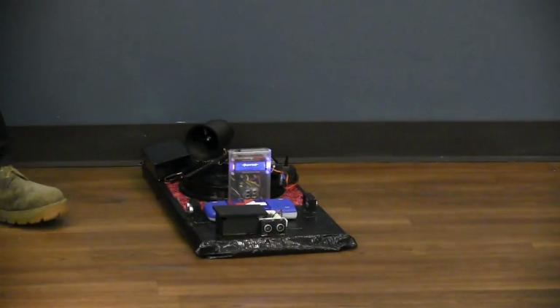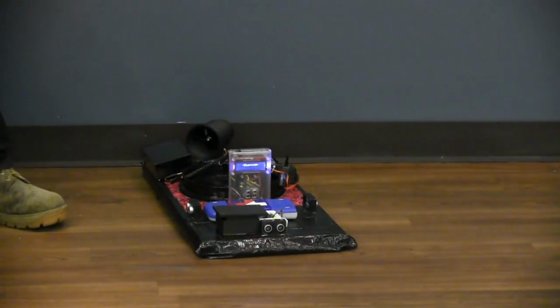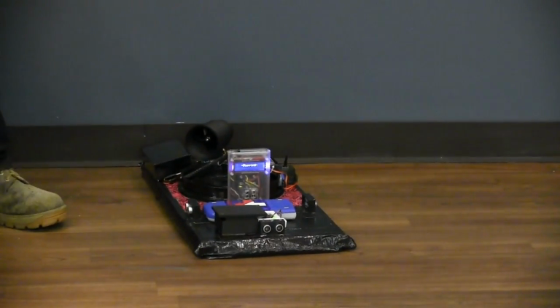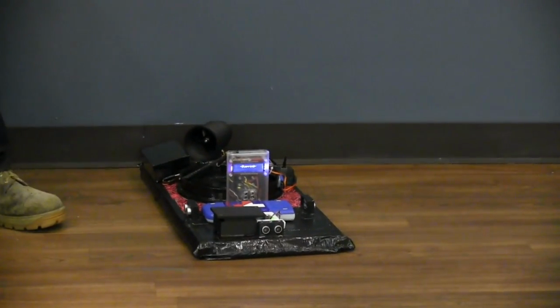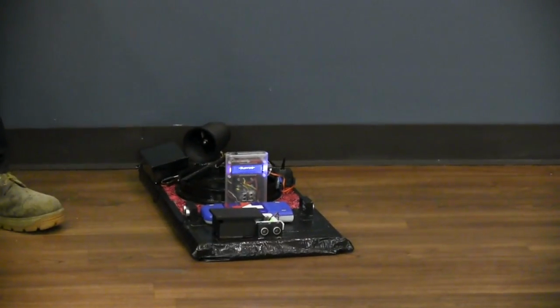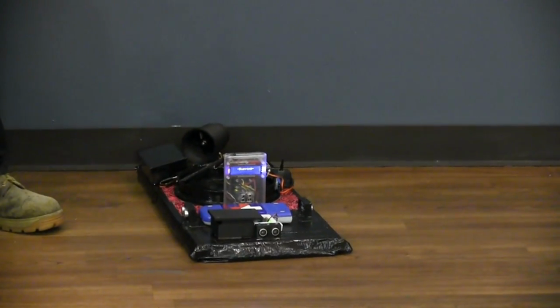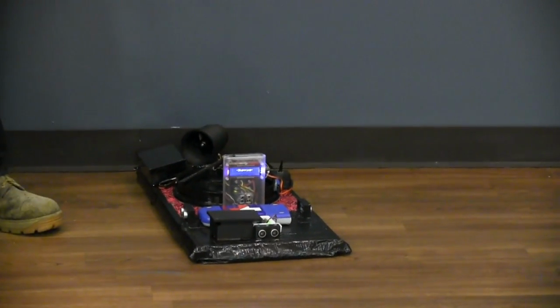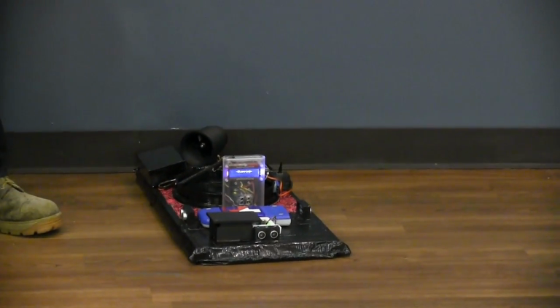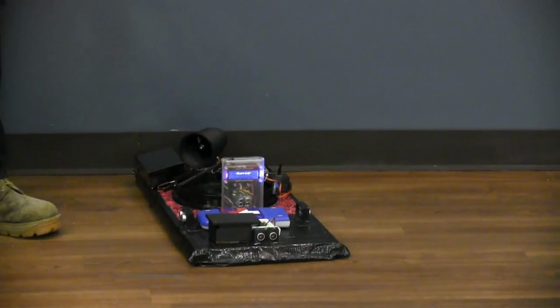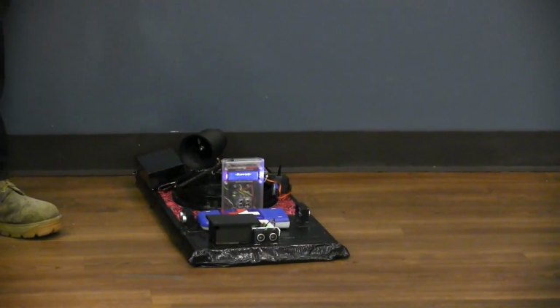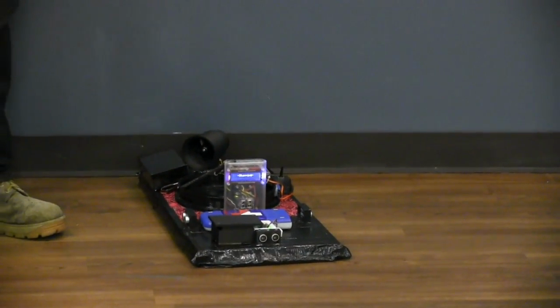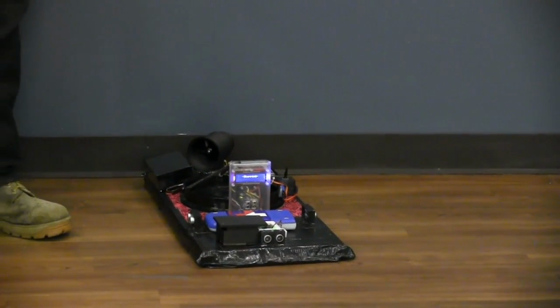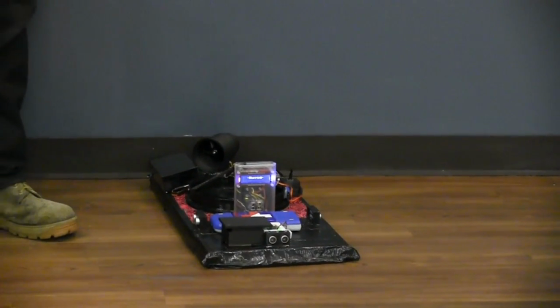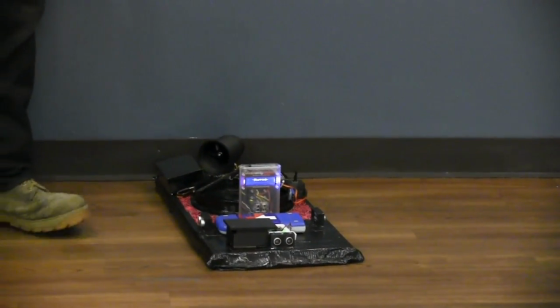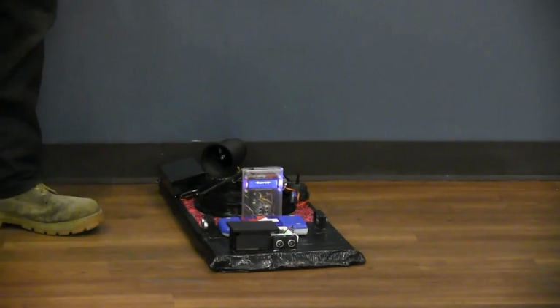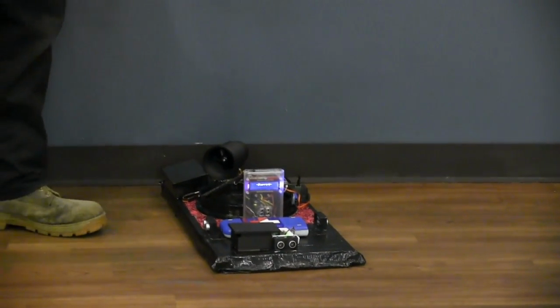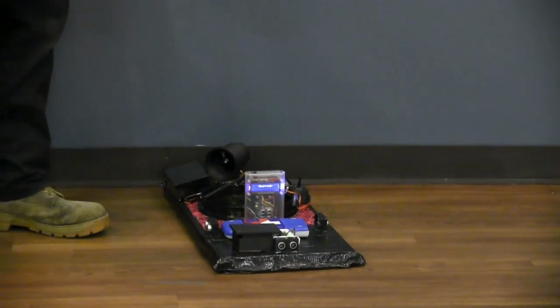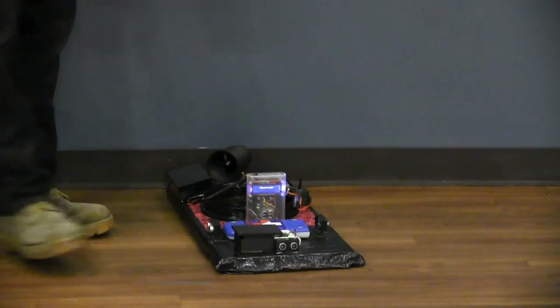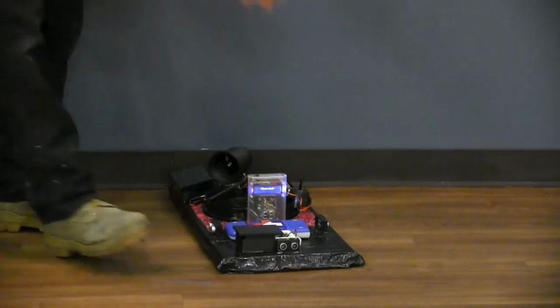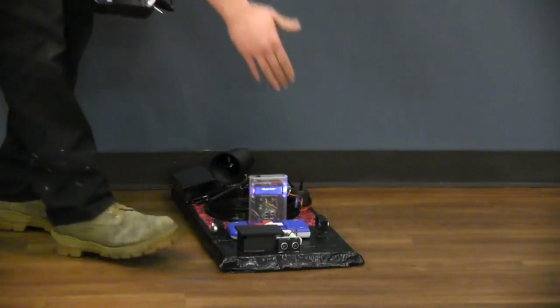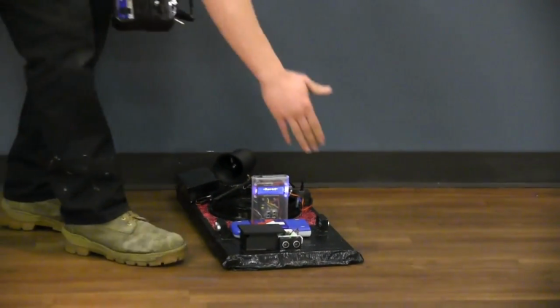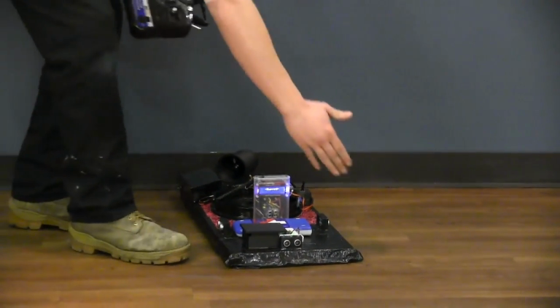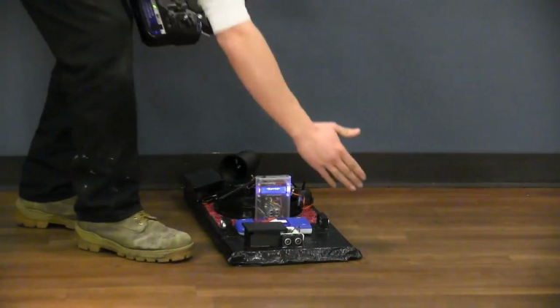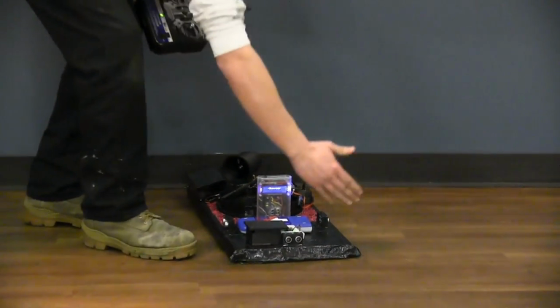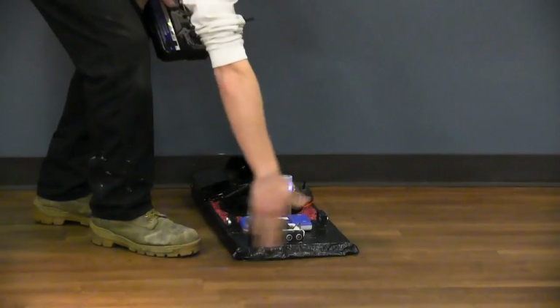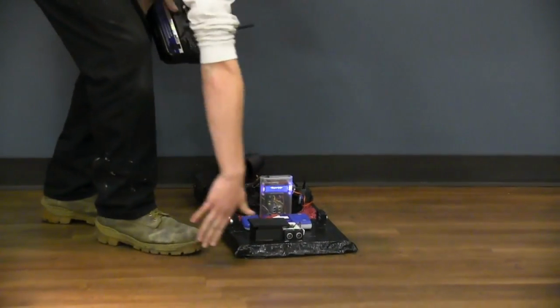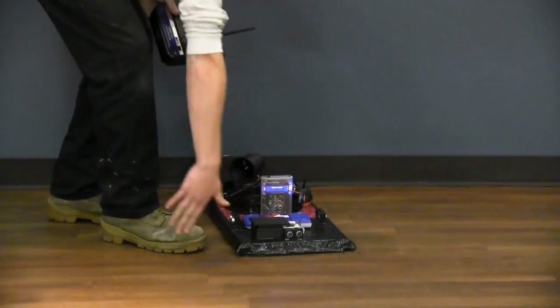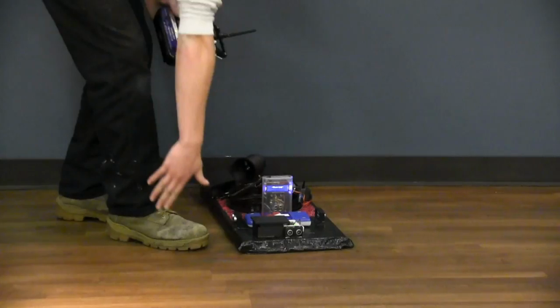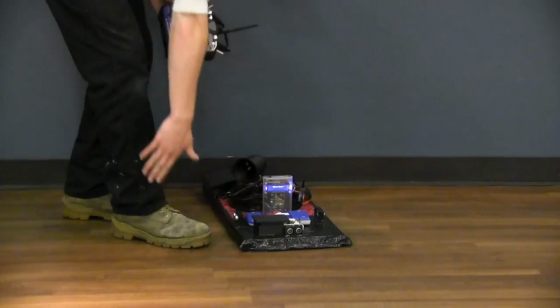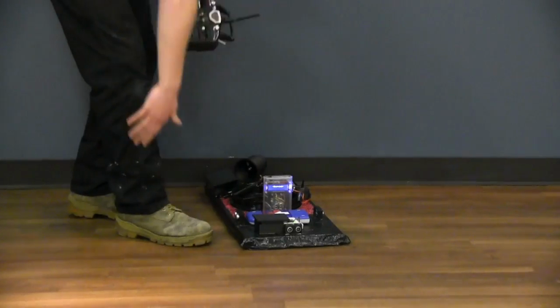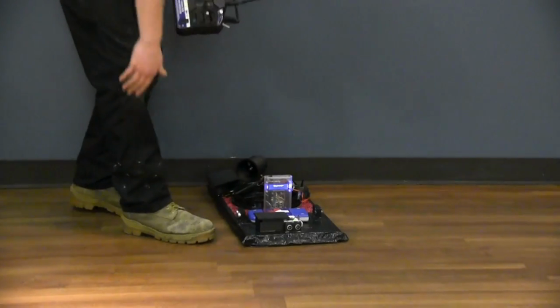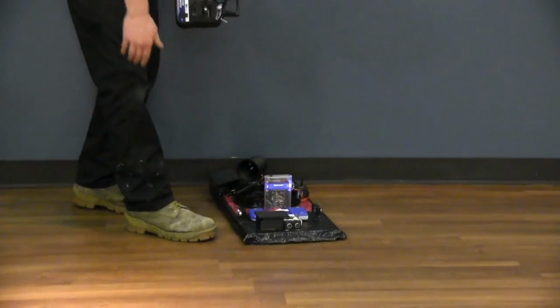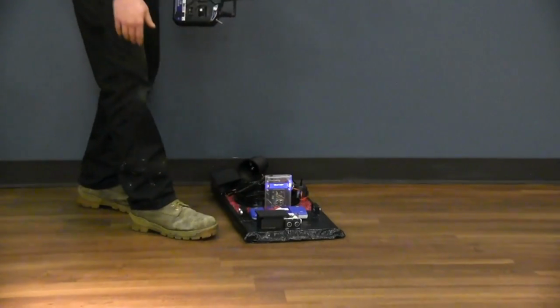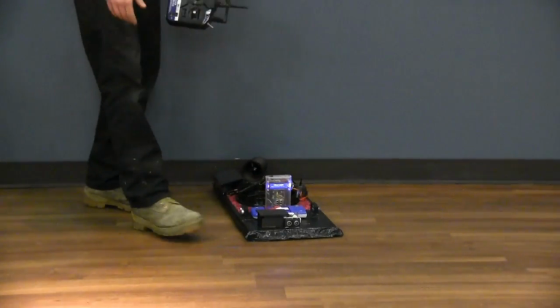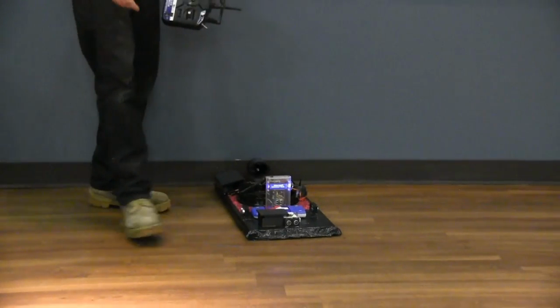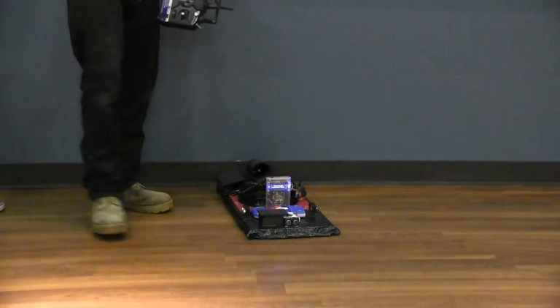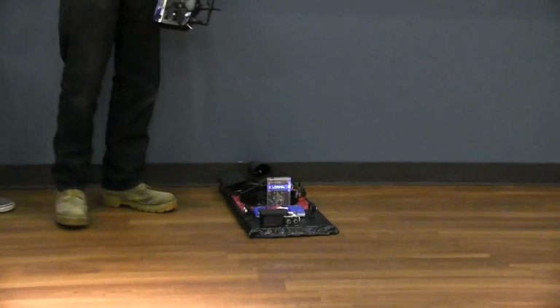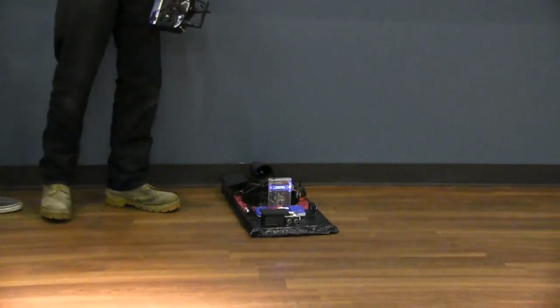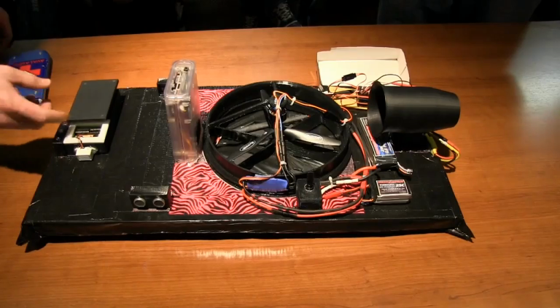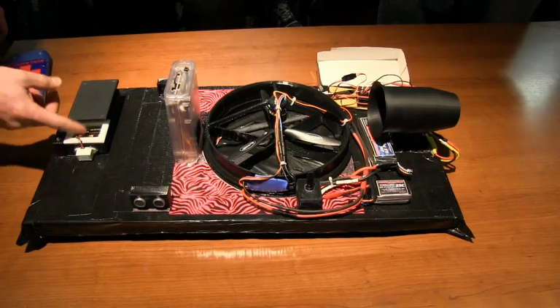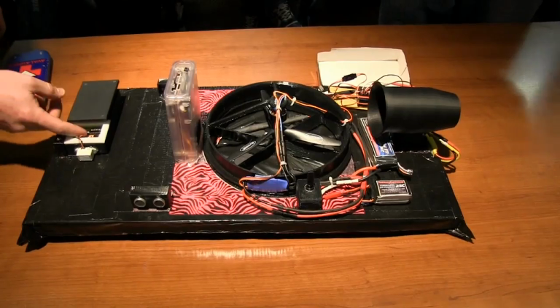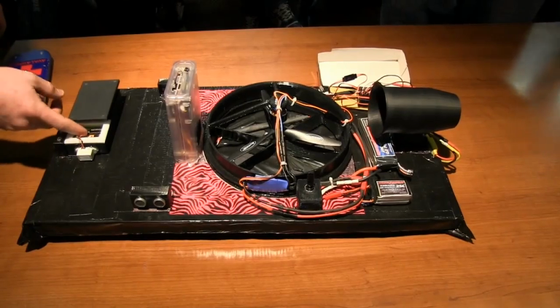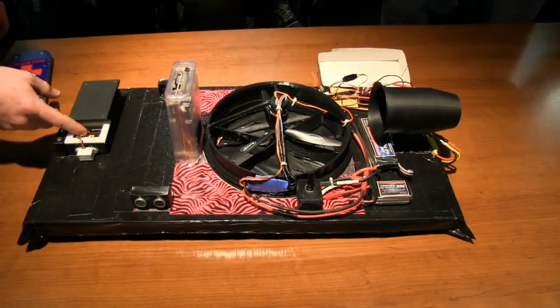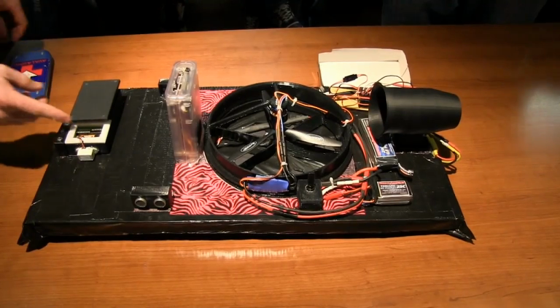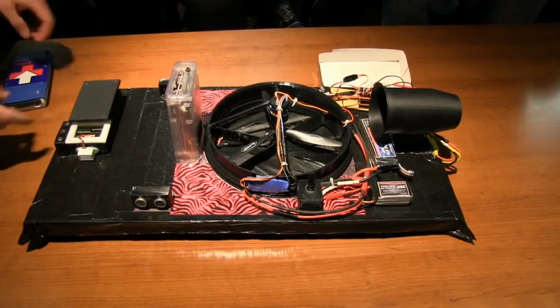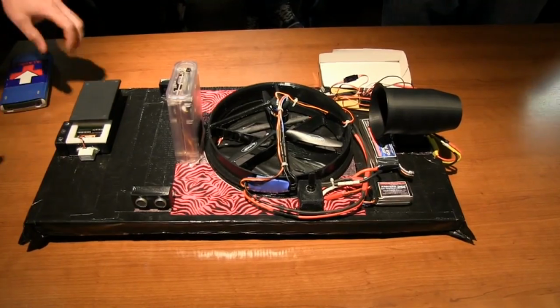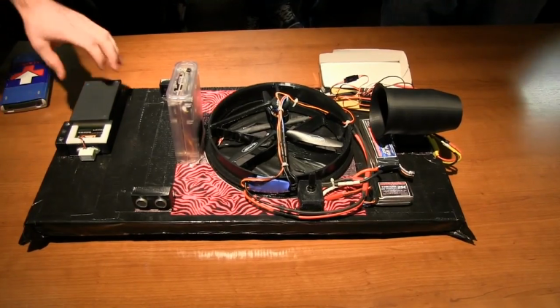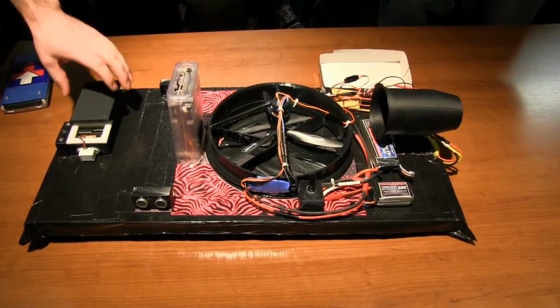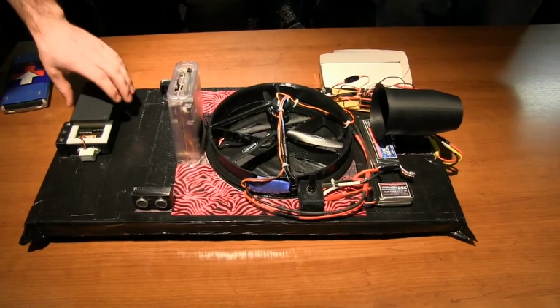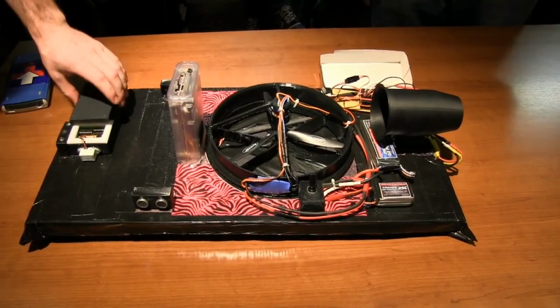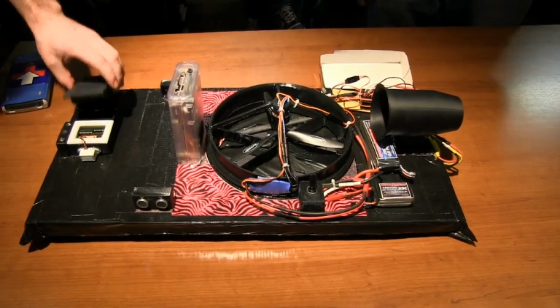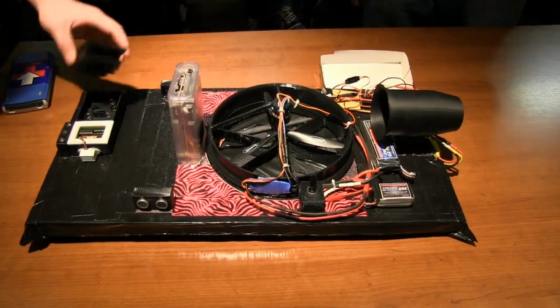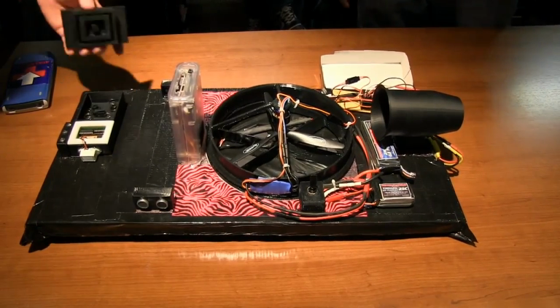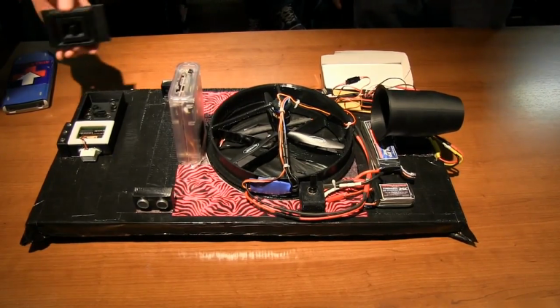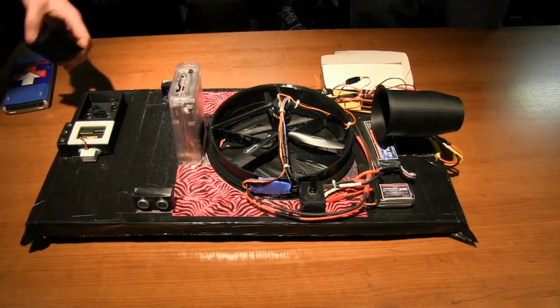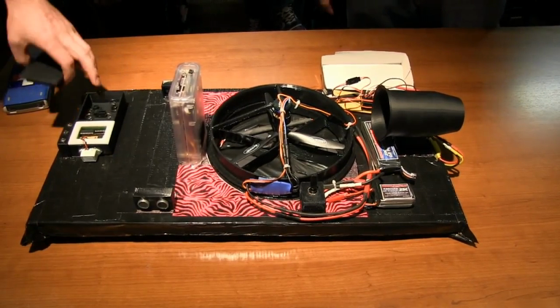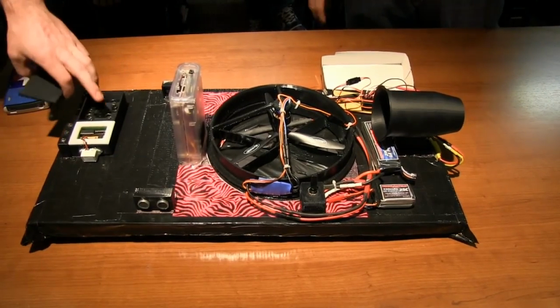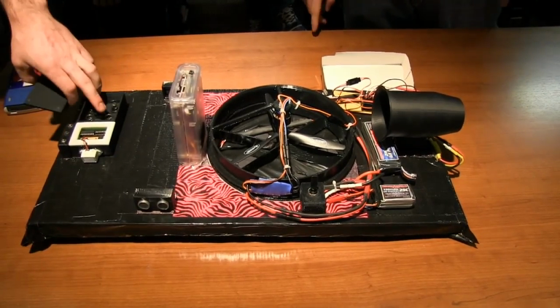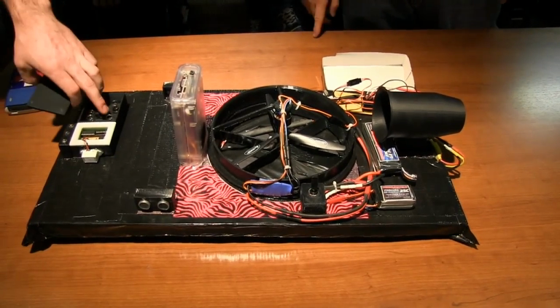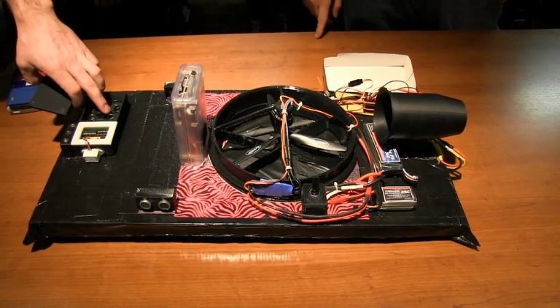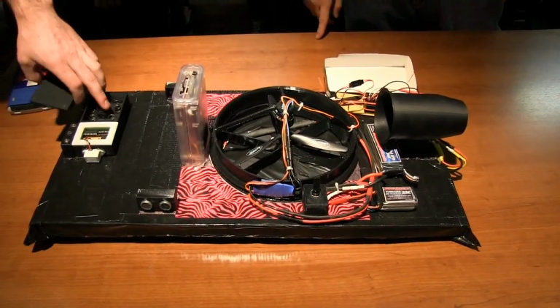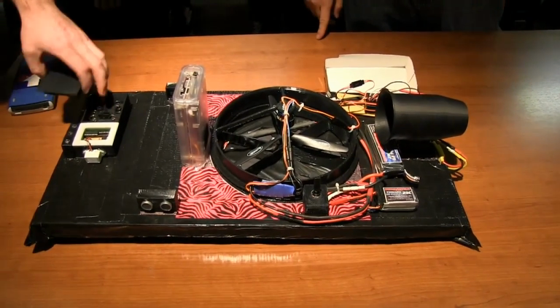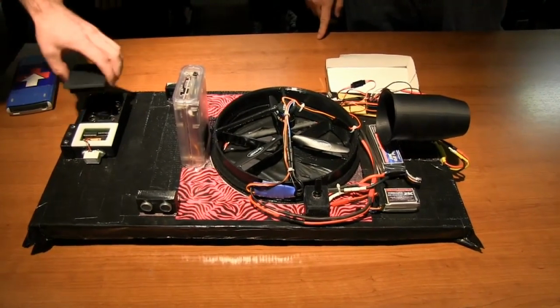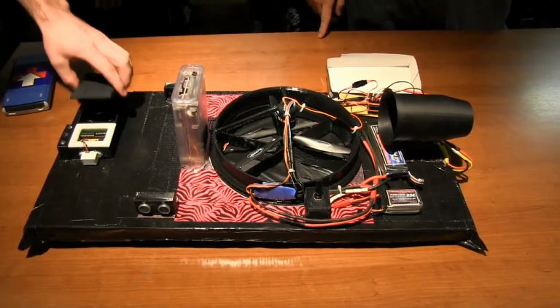As we got close to the wall, our front sensor tripped and turned everything off. The PIC circuit right here is activated by the switch.